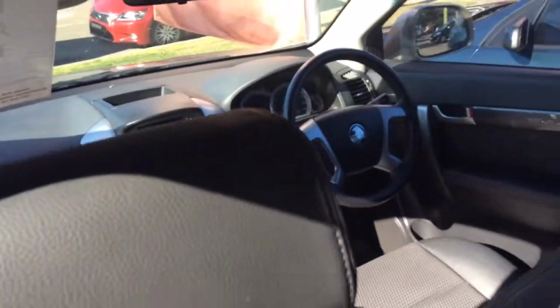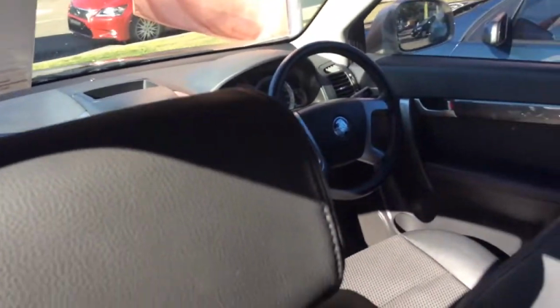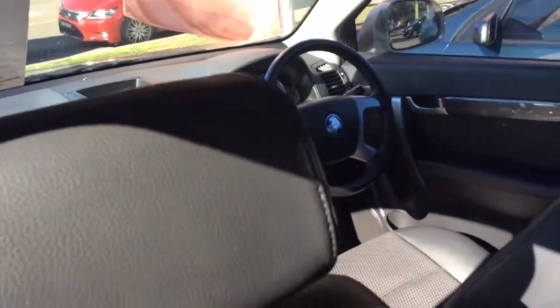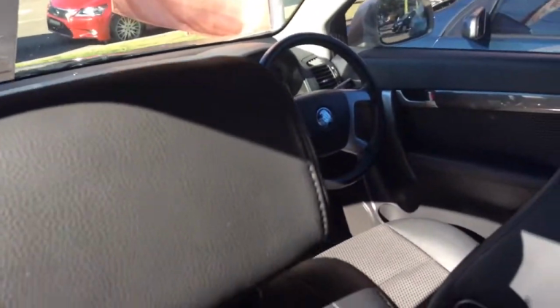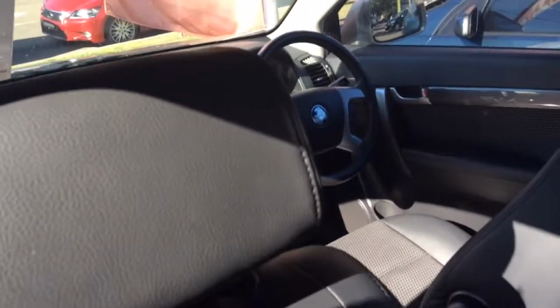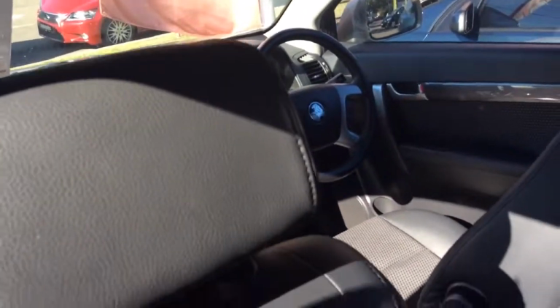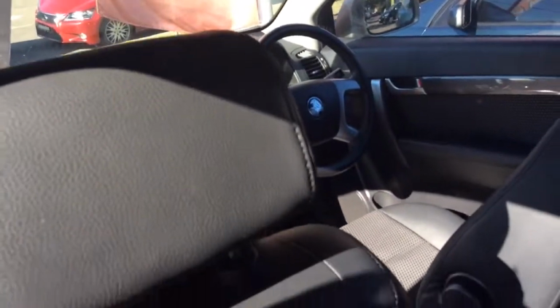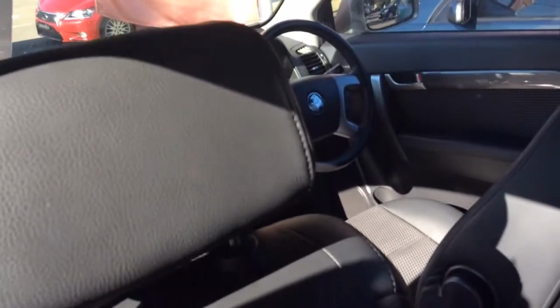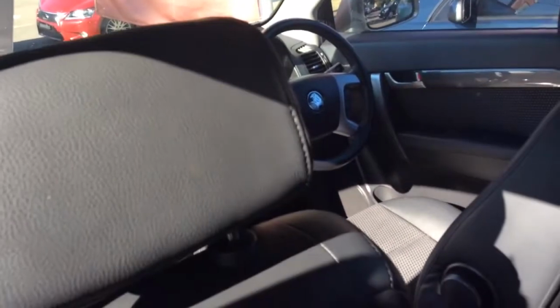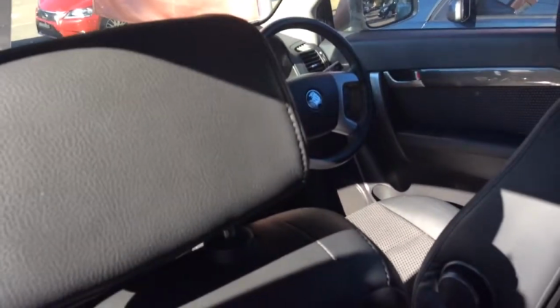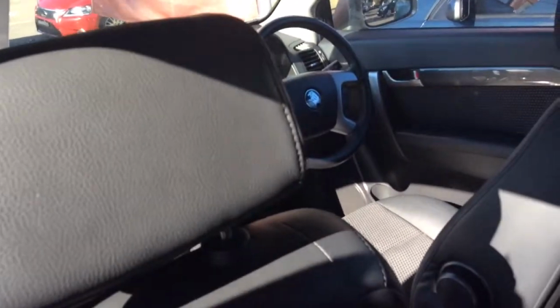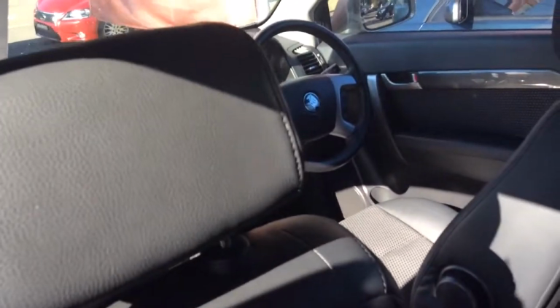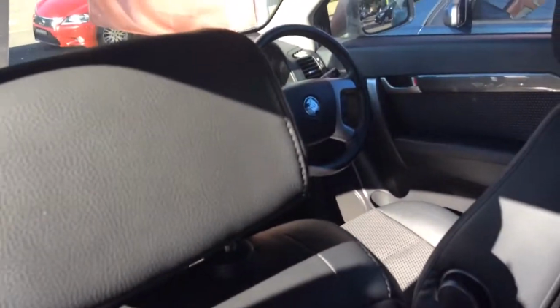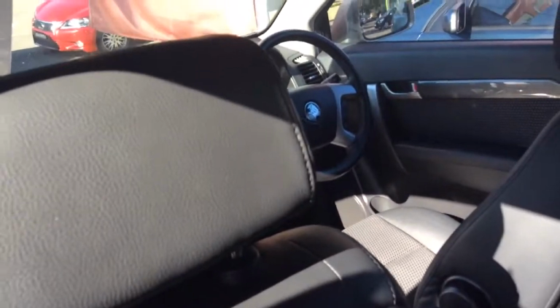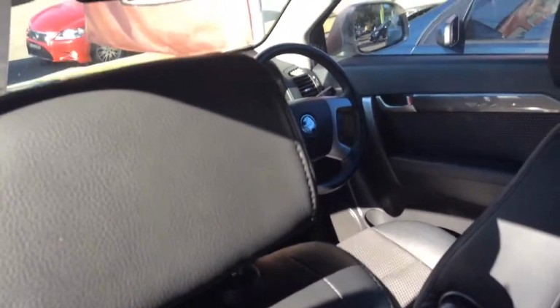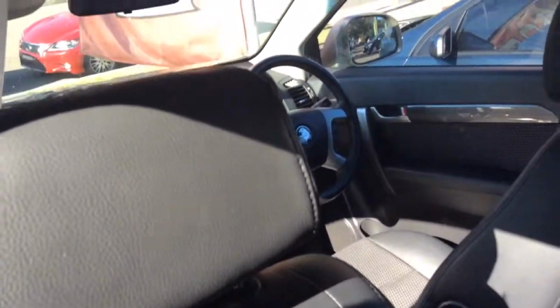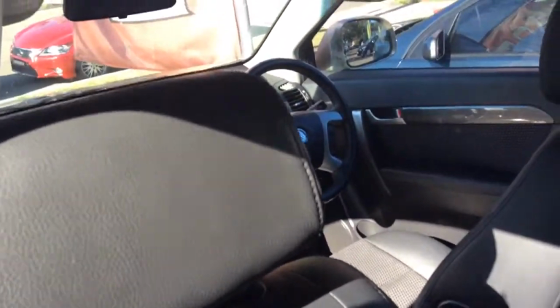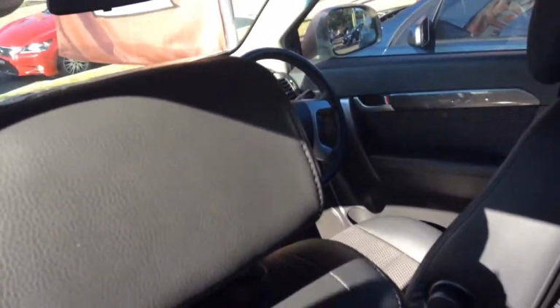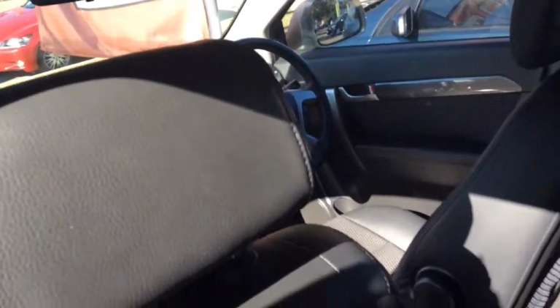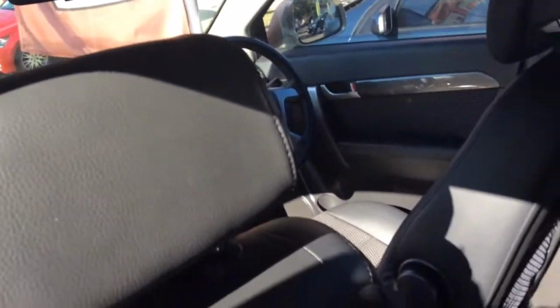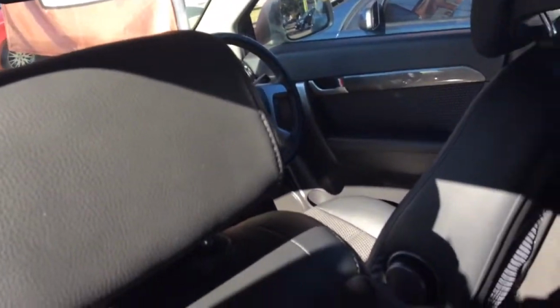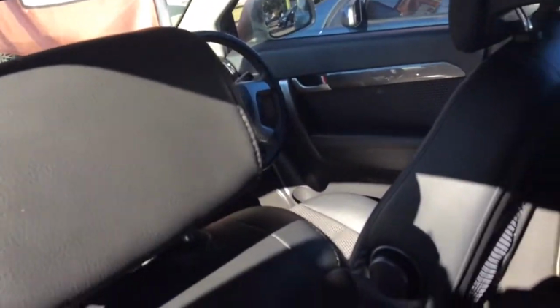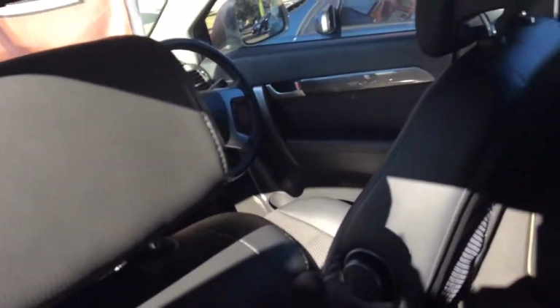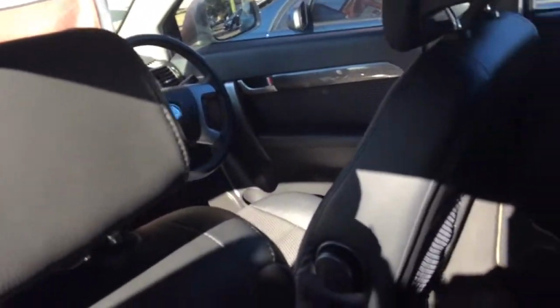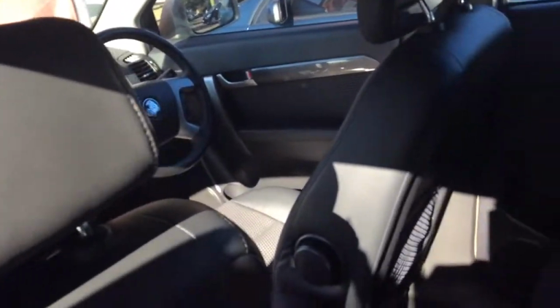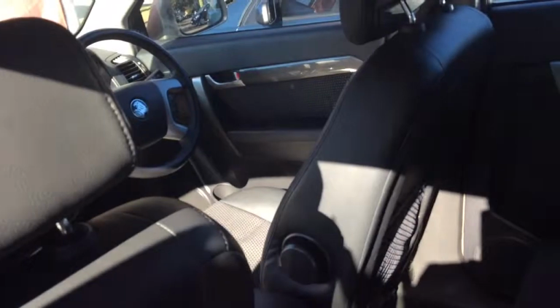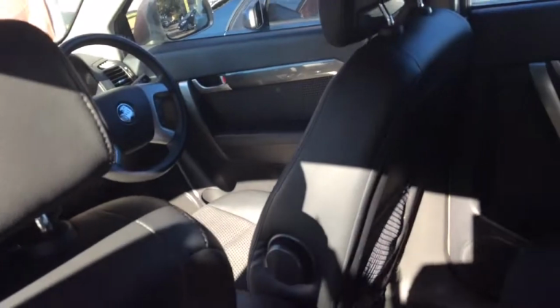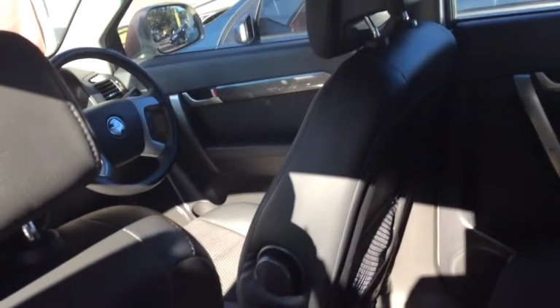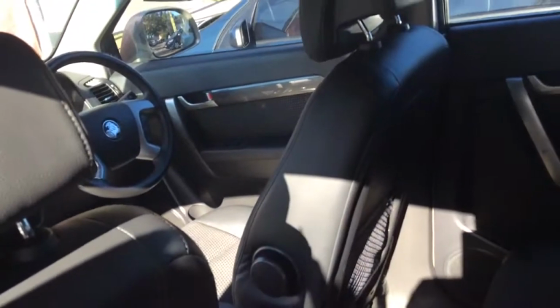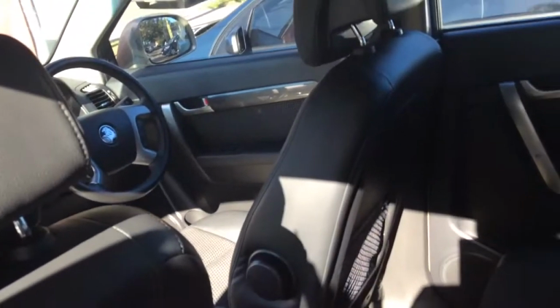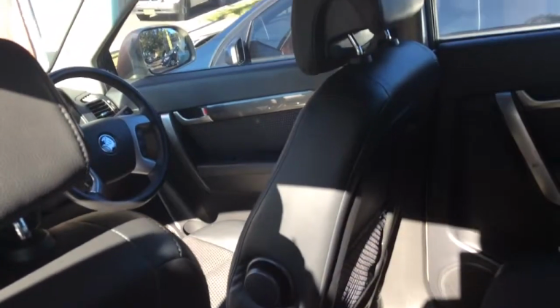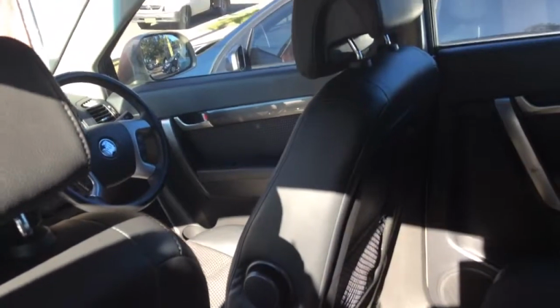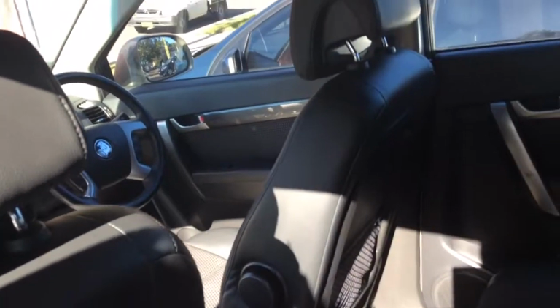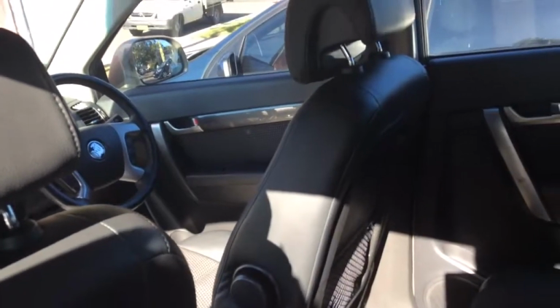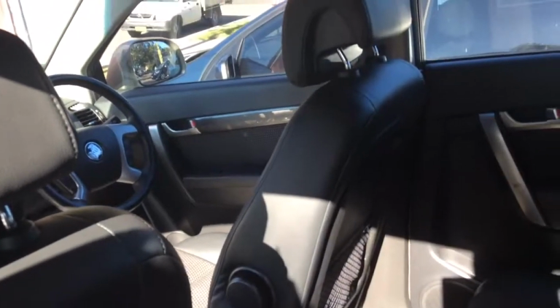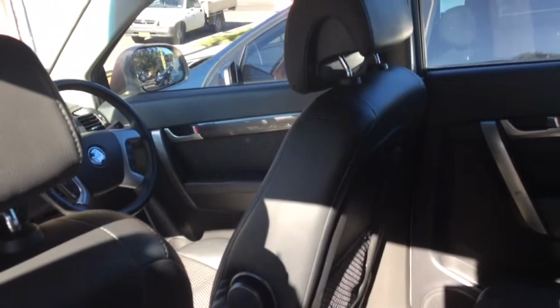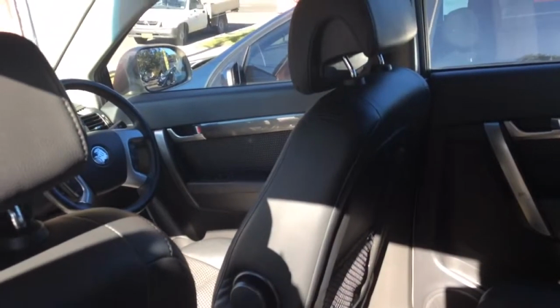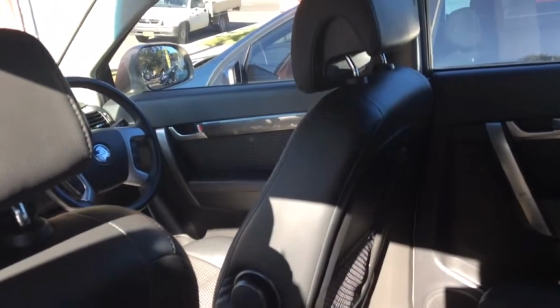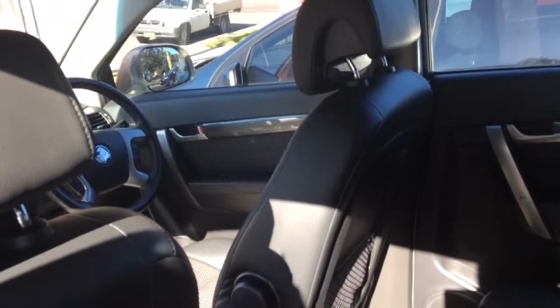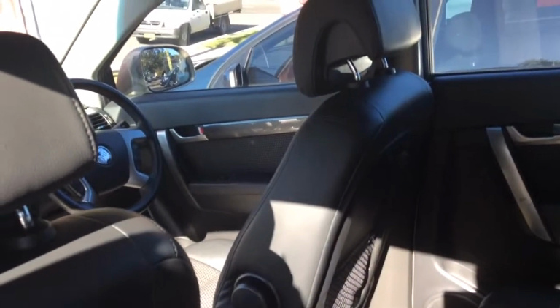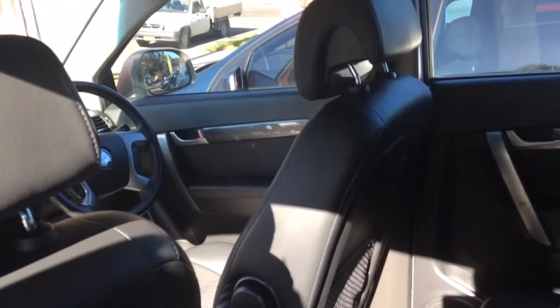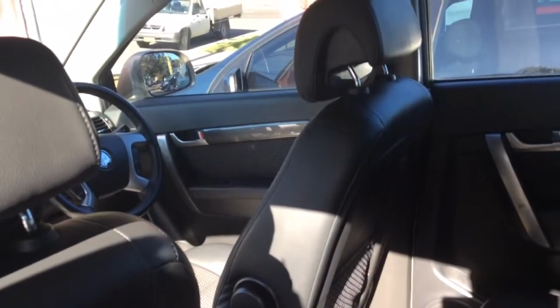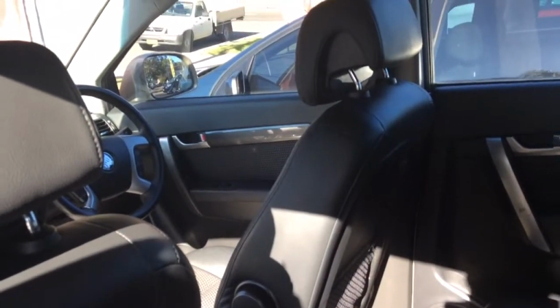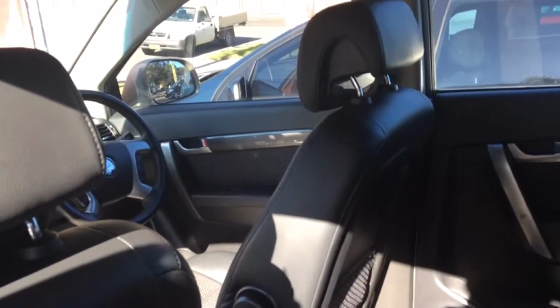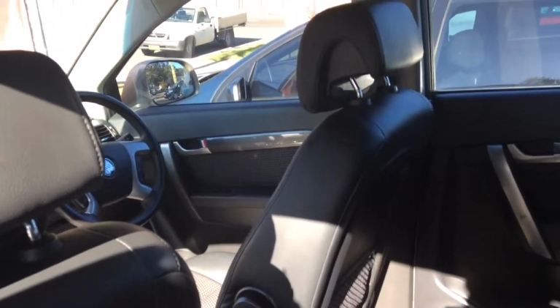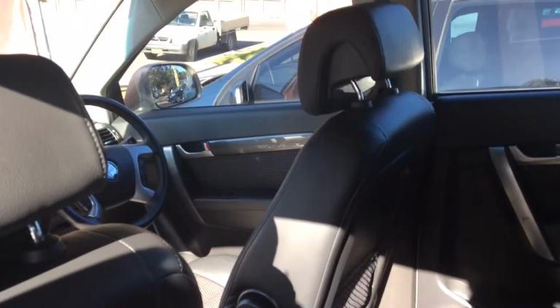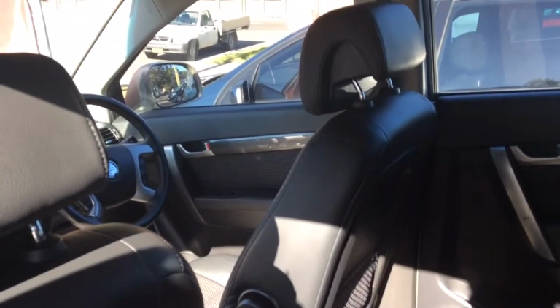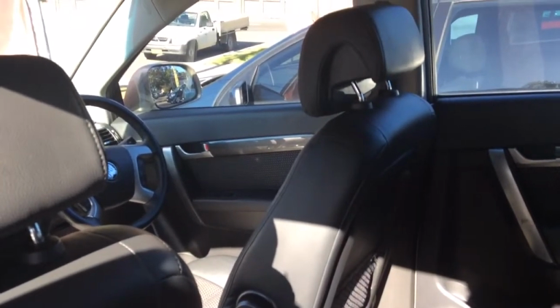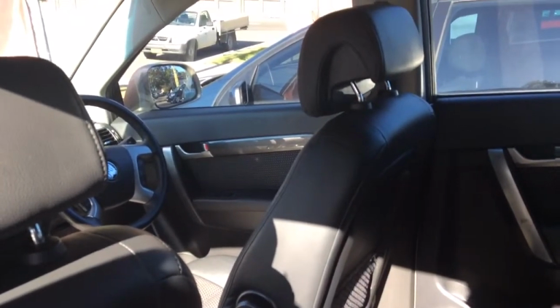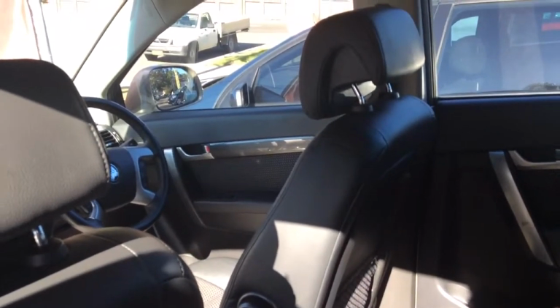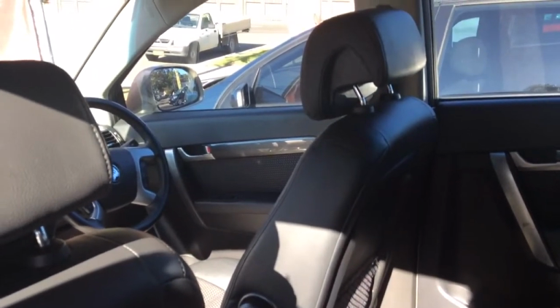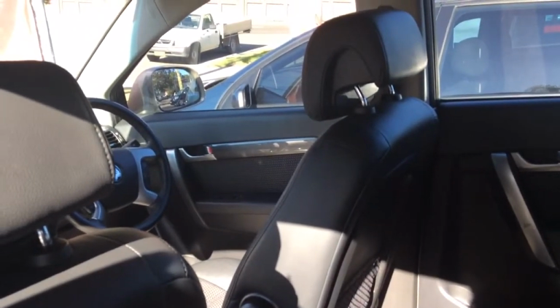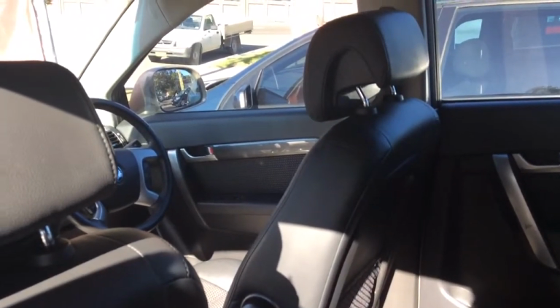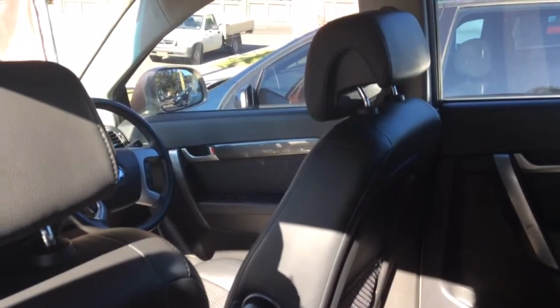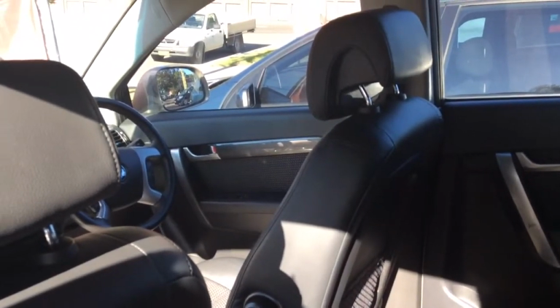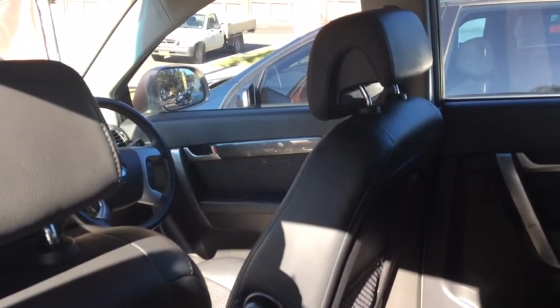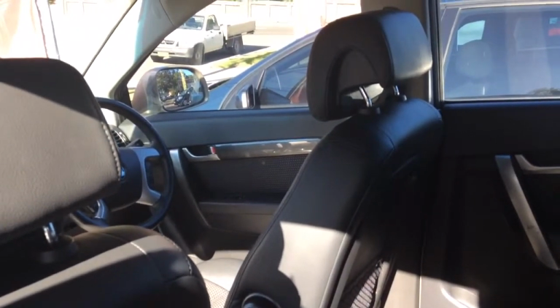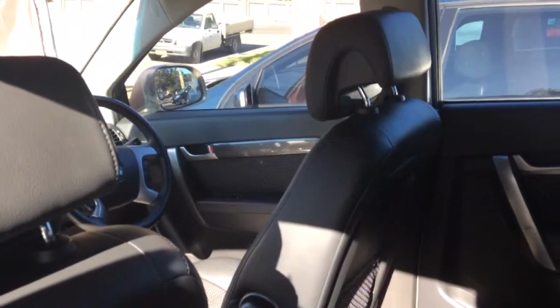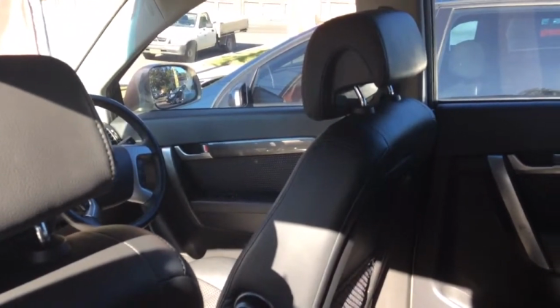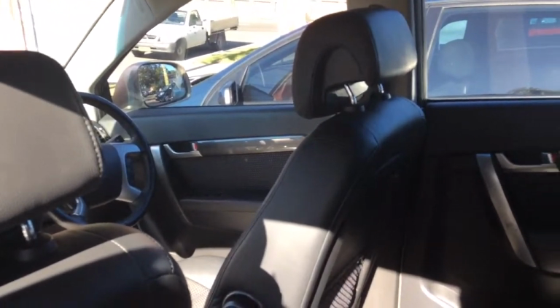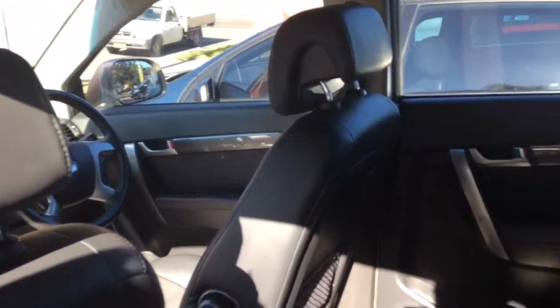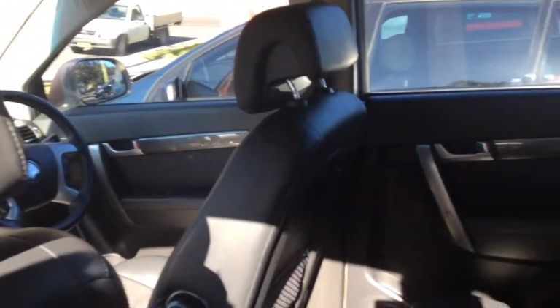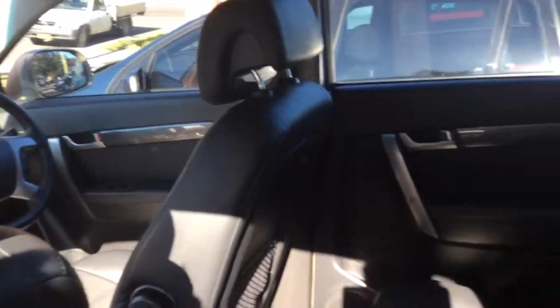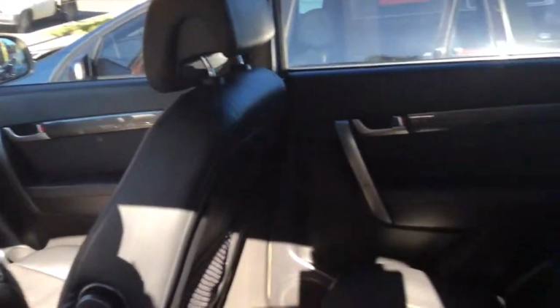We have finance options available. You can own this car for as little as $130 per week.